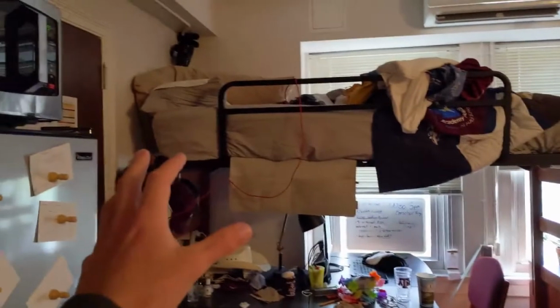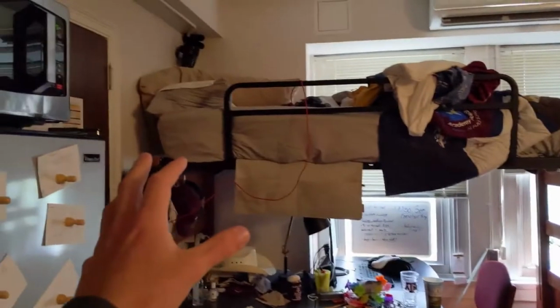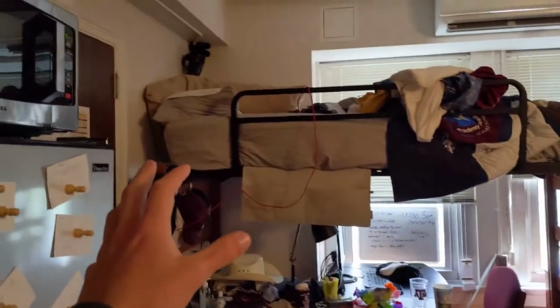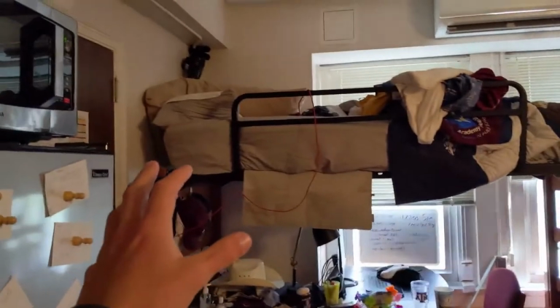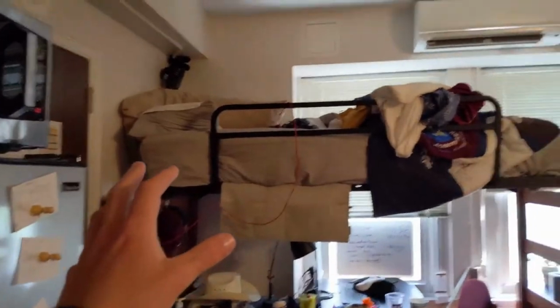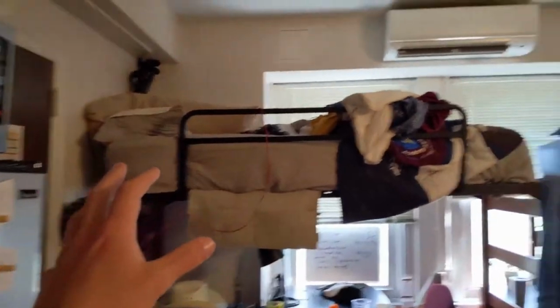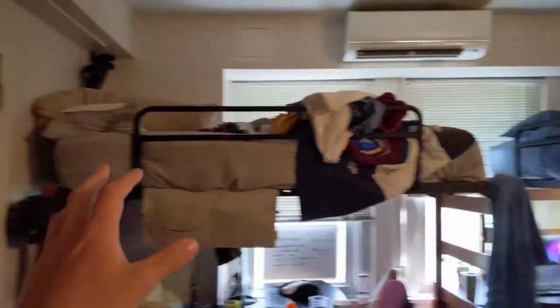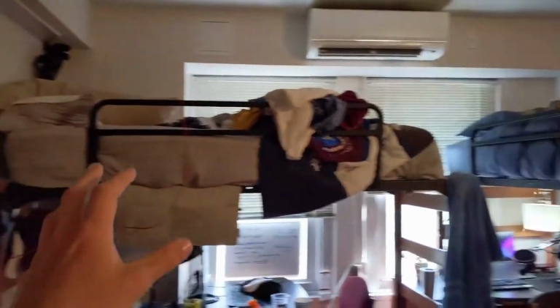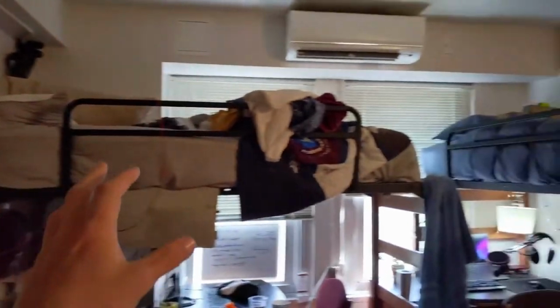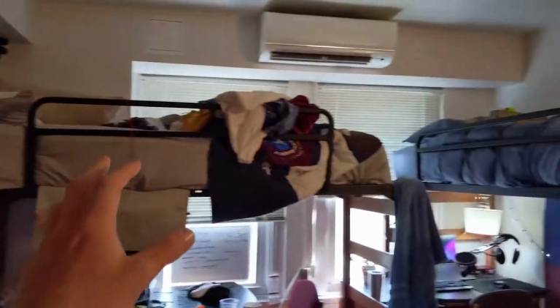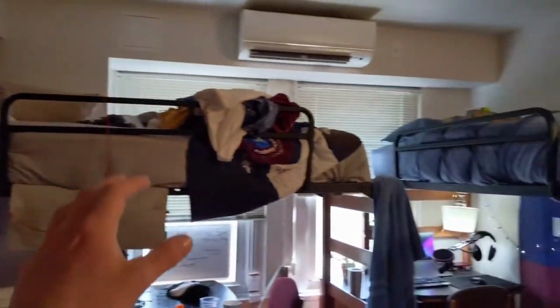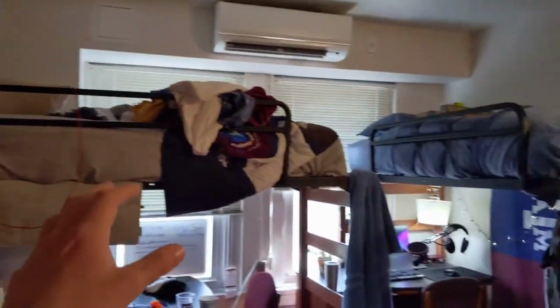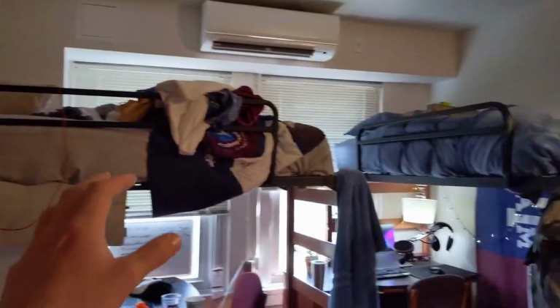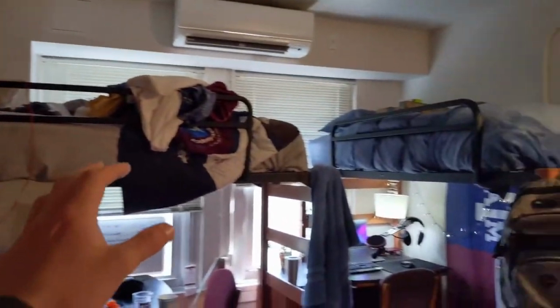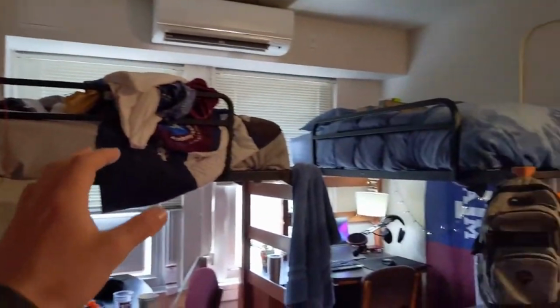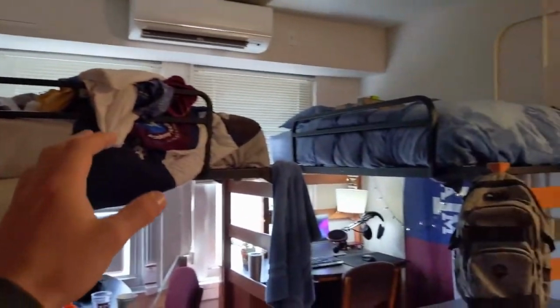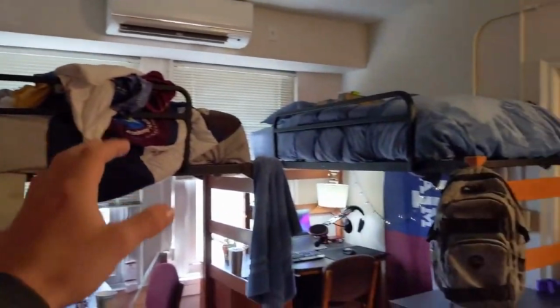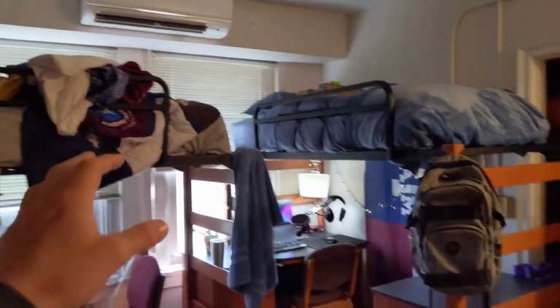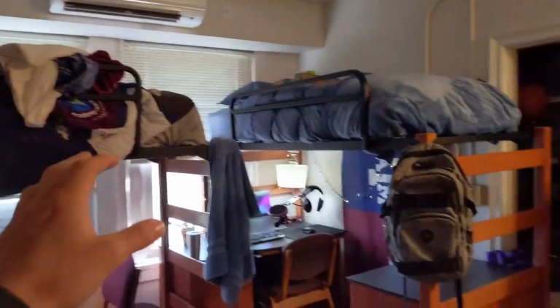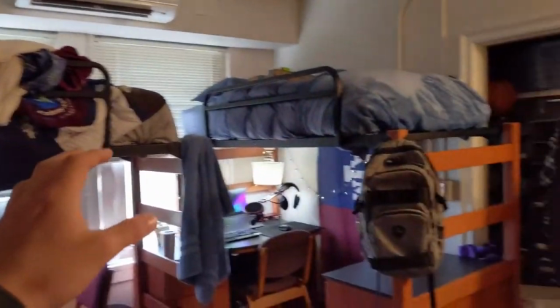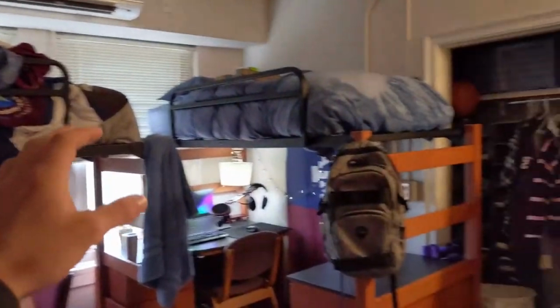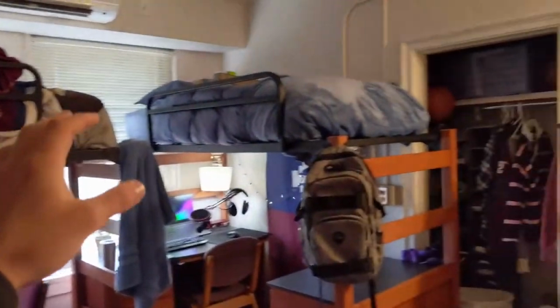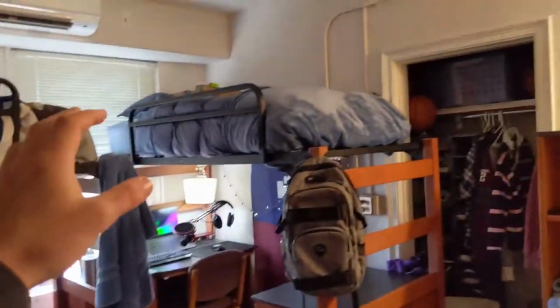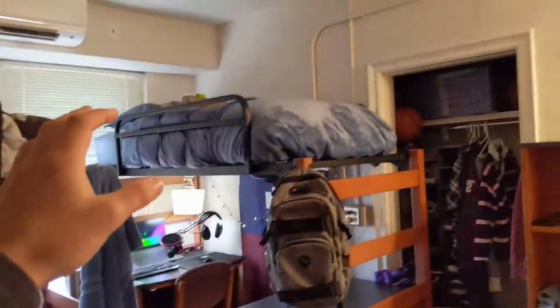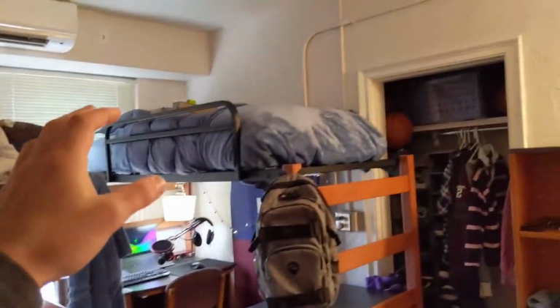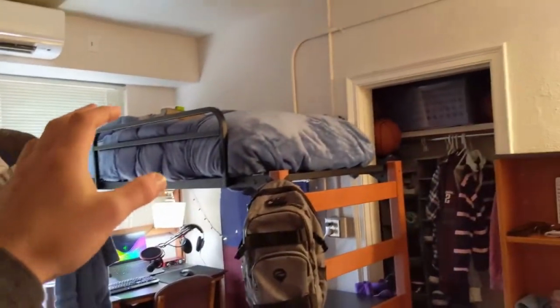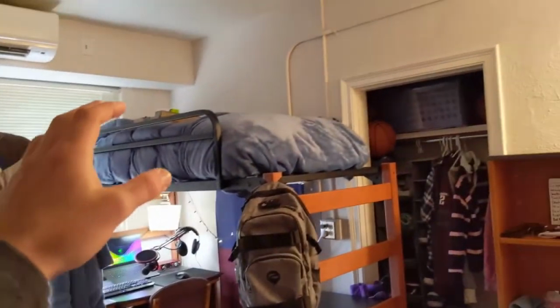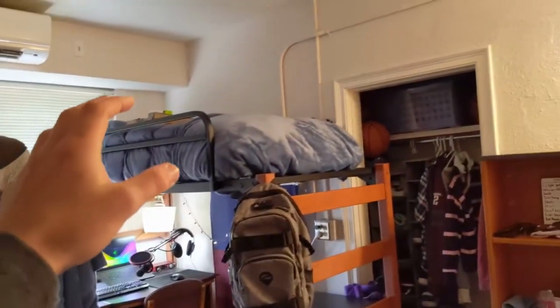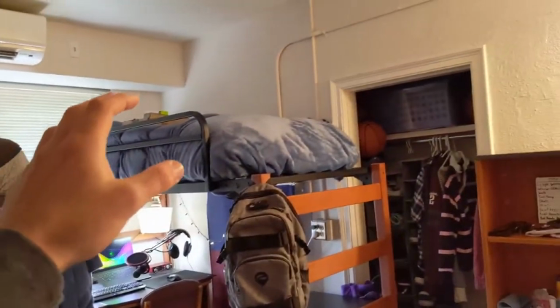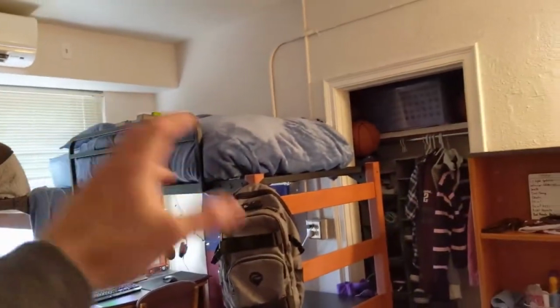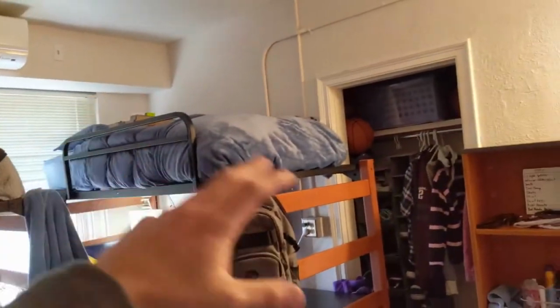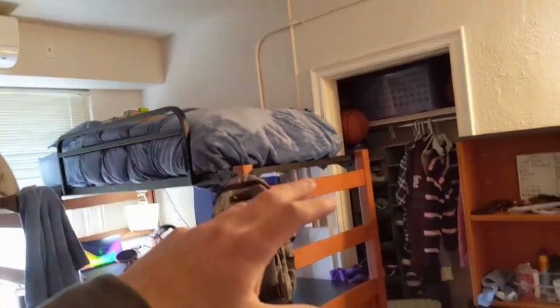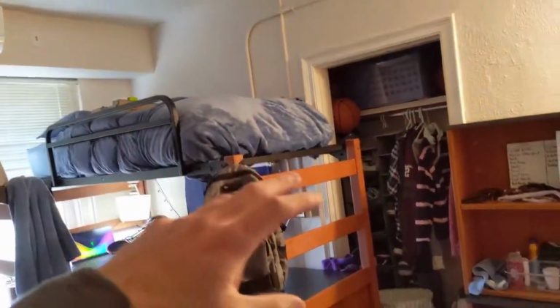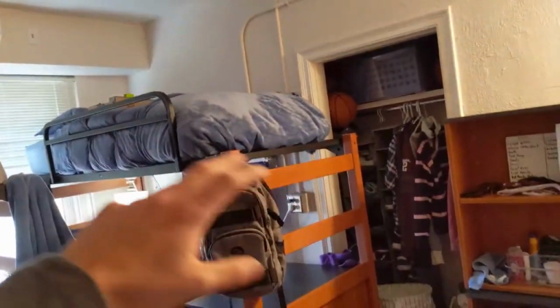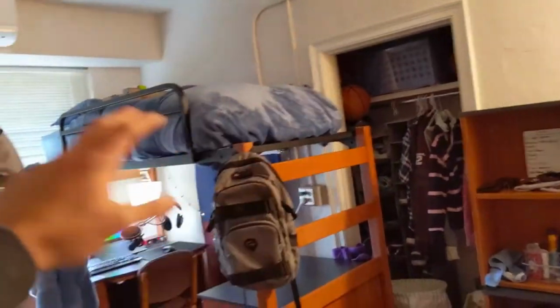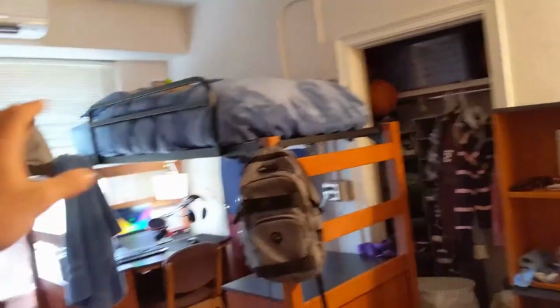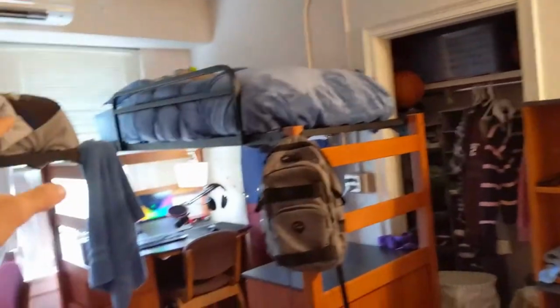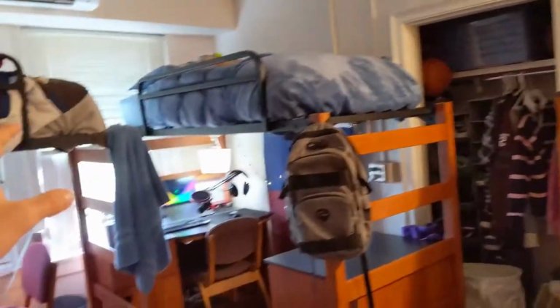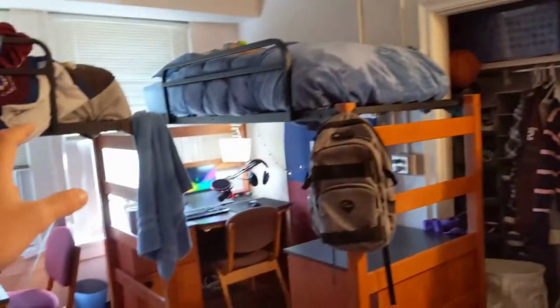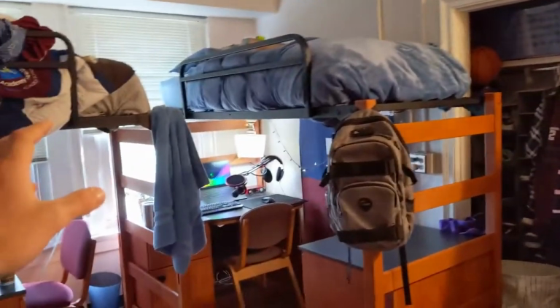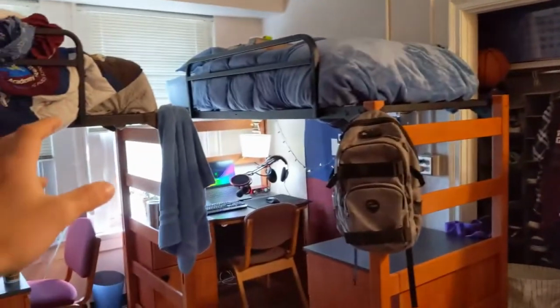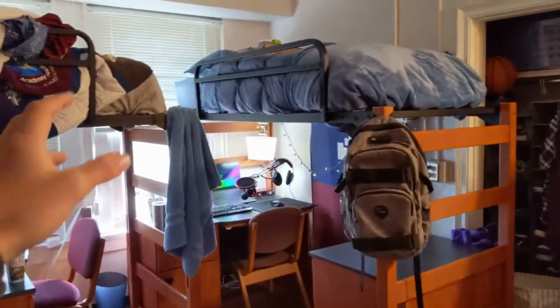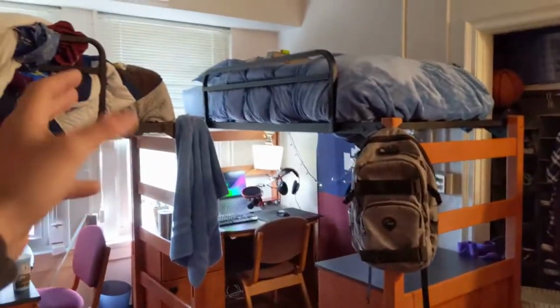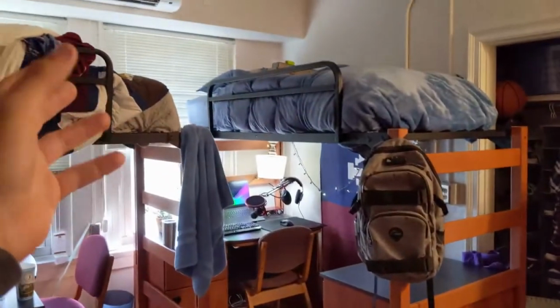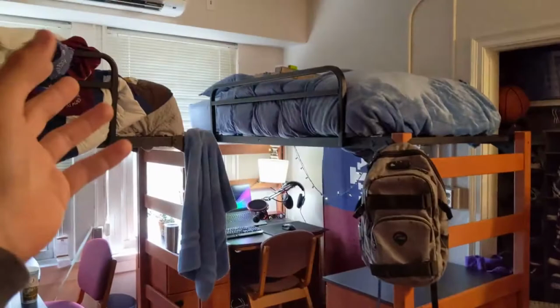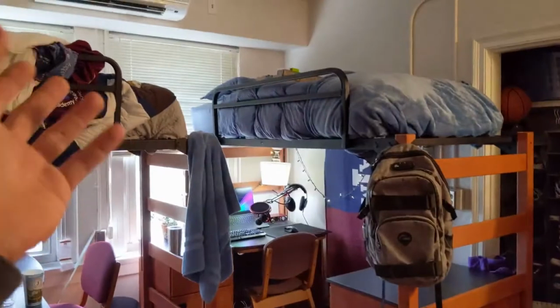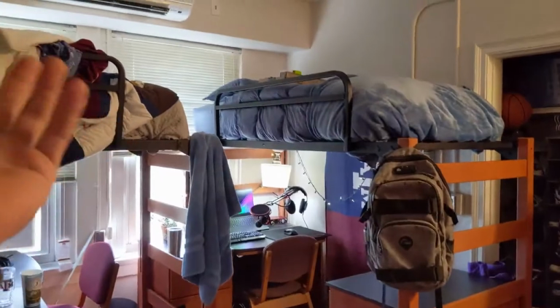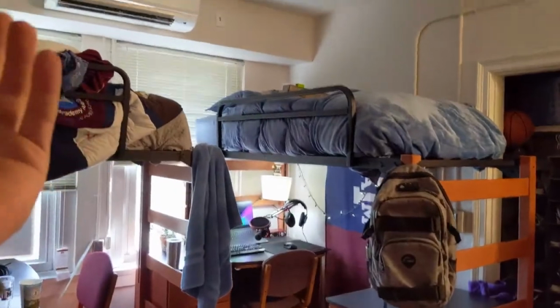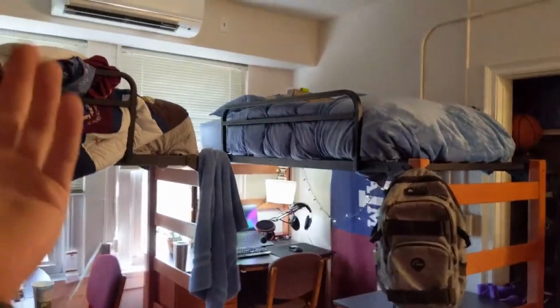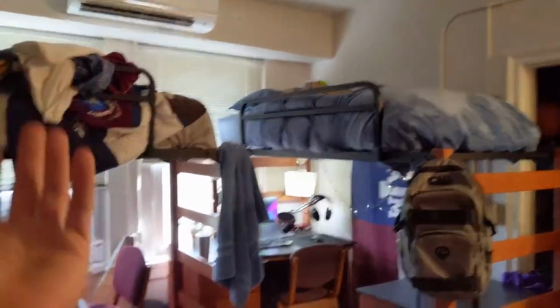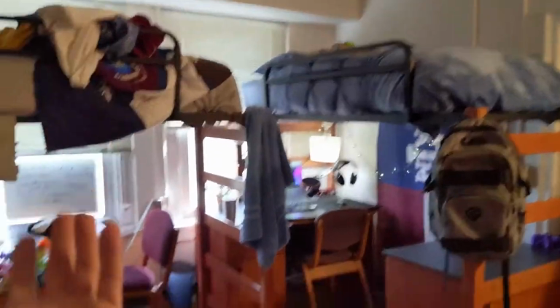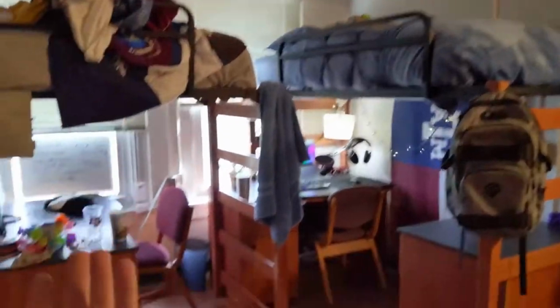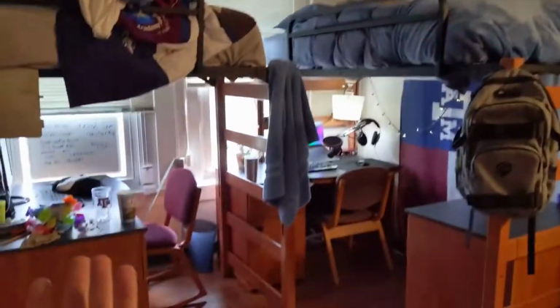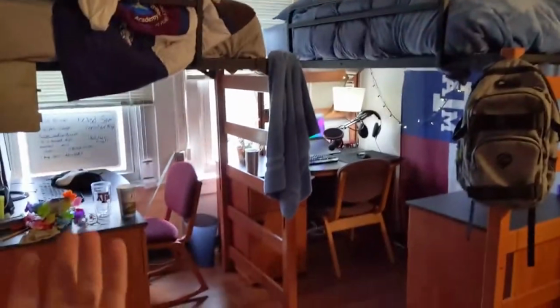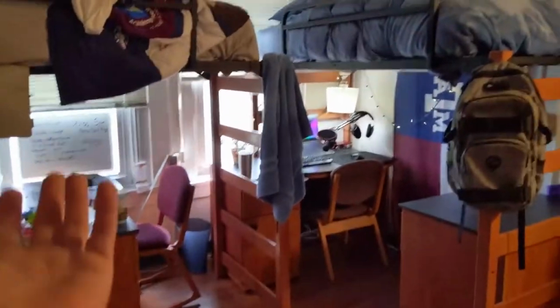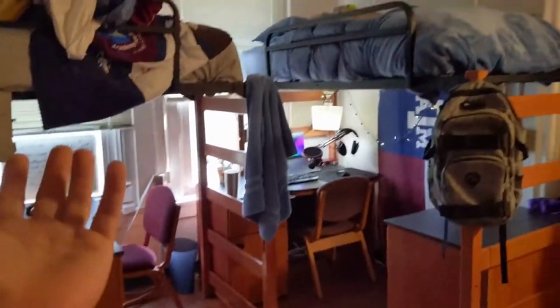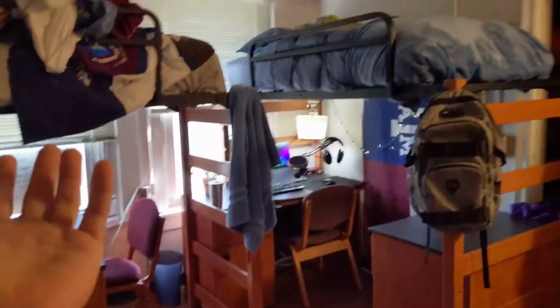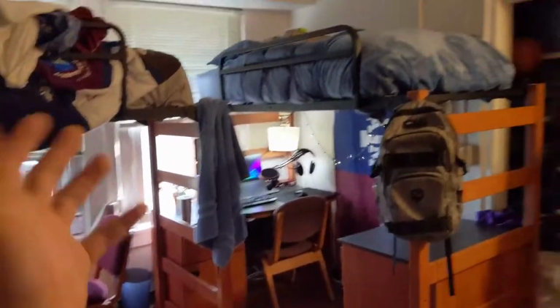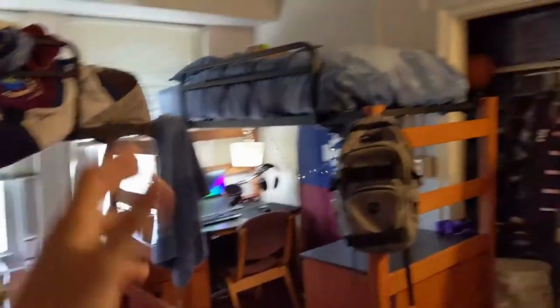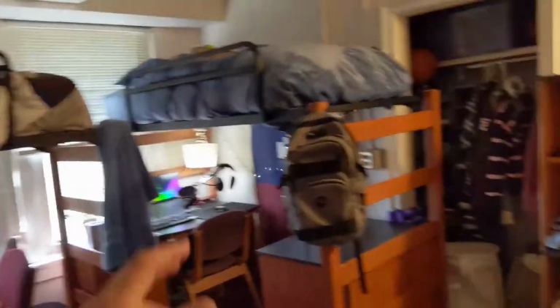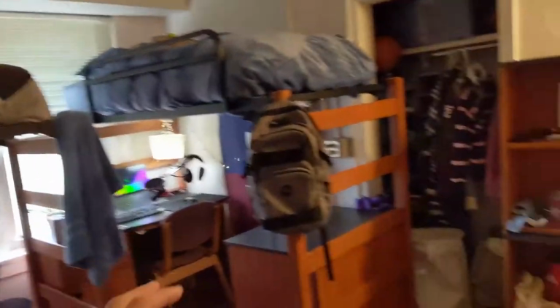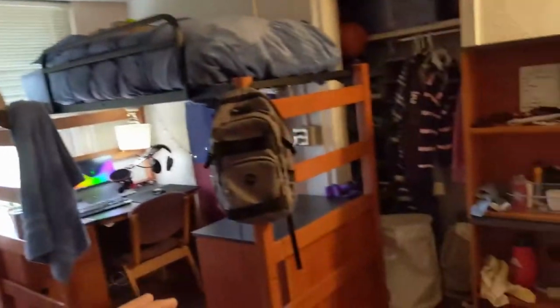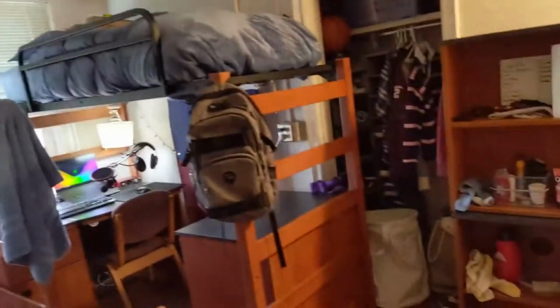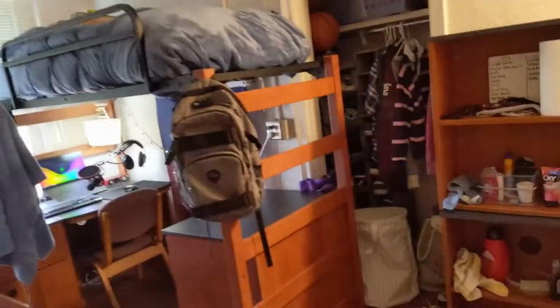Our room is not very big. This isn't going to be a super long video because there's actually not a lot to go over, but I still think it'd be fun.